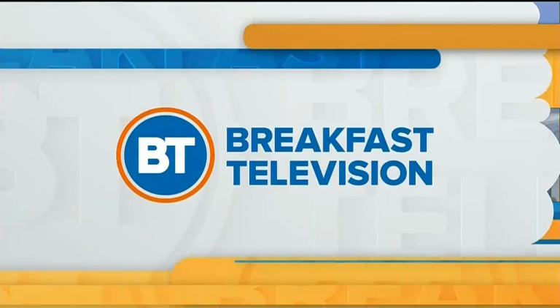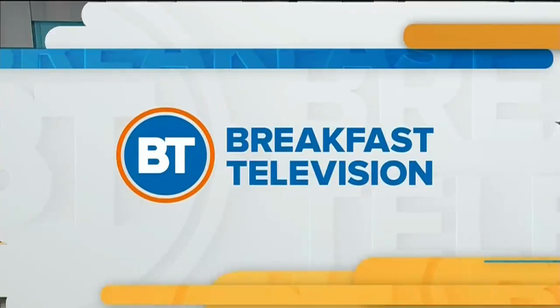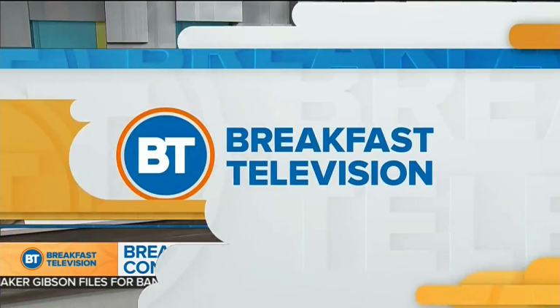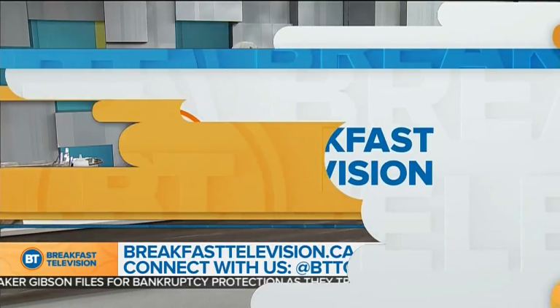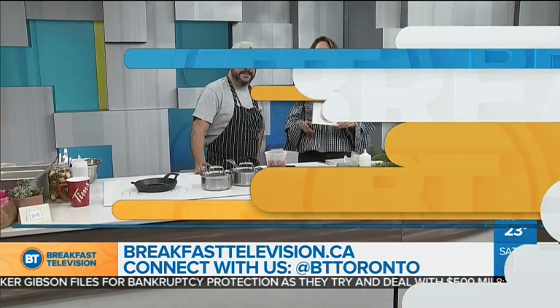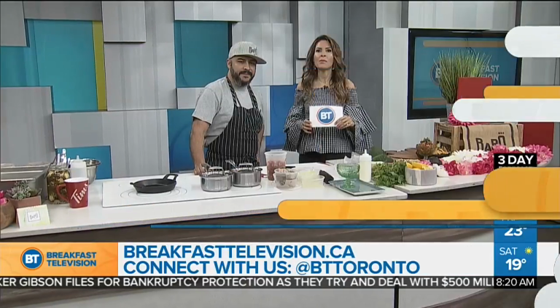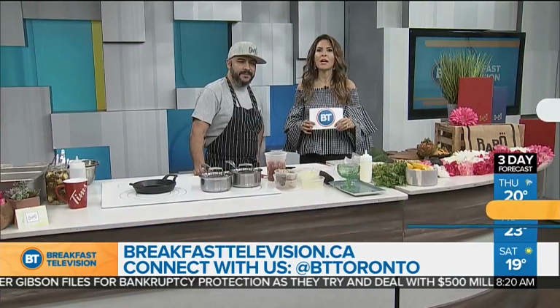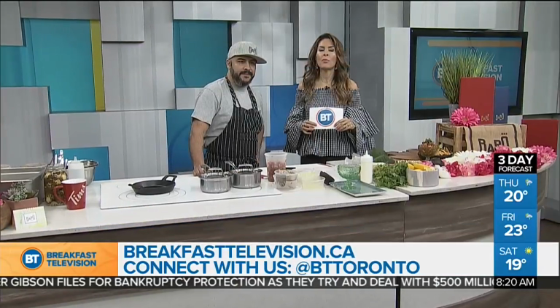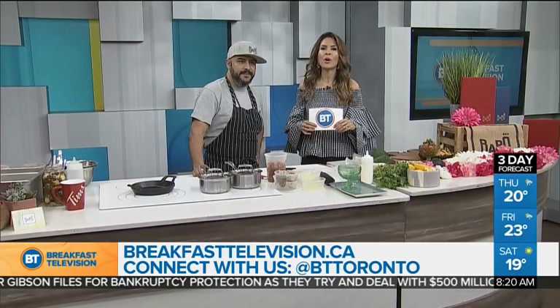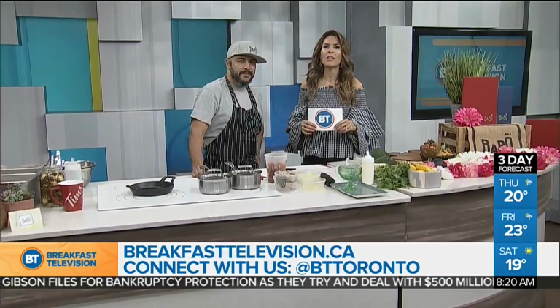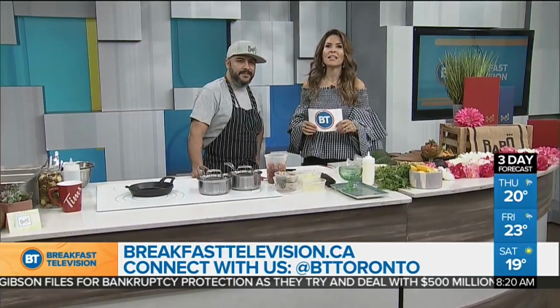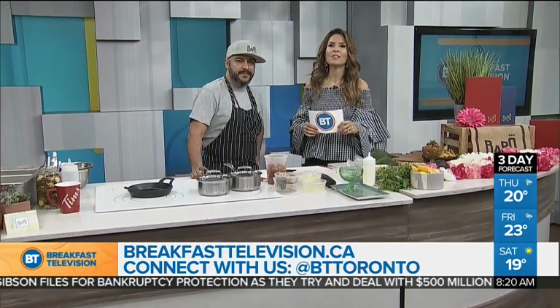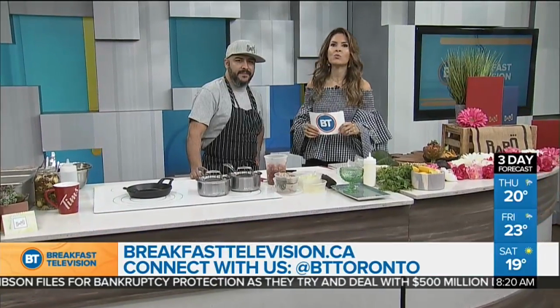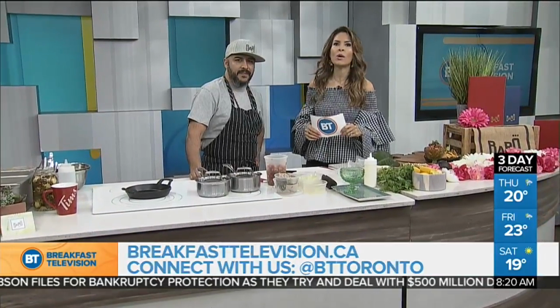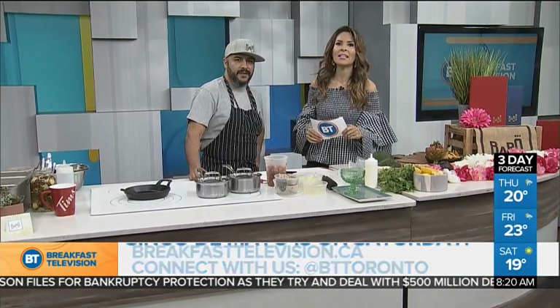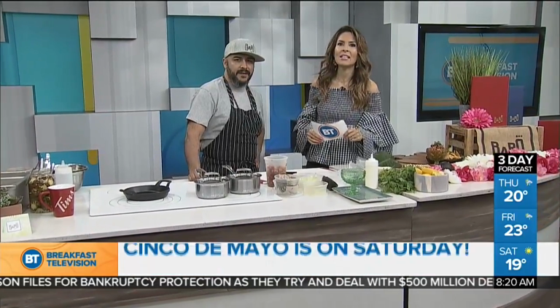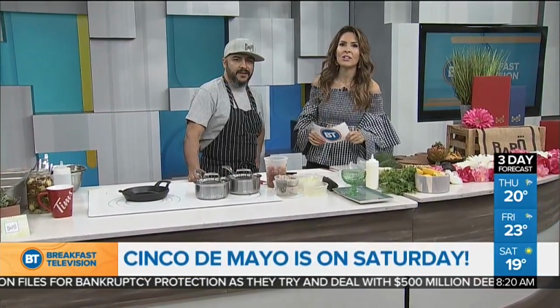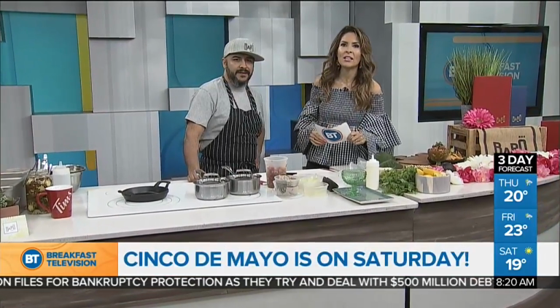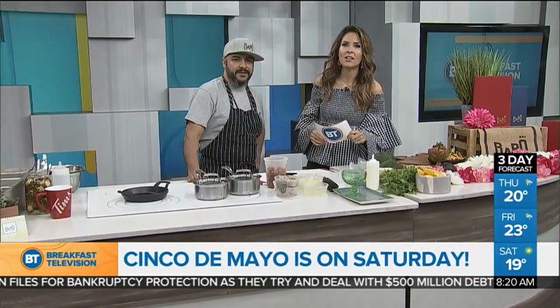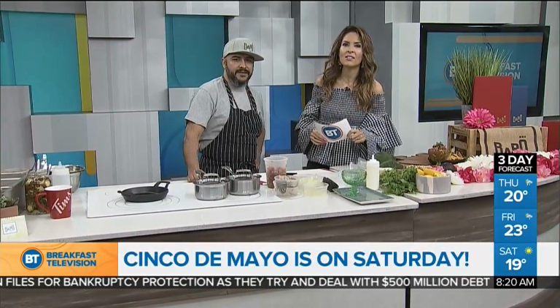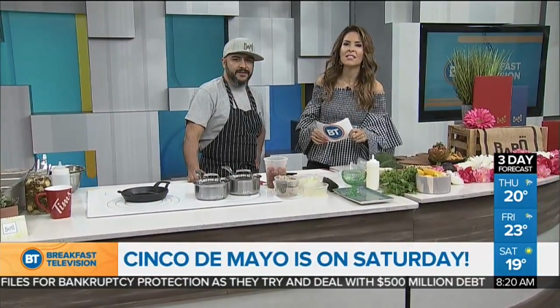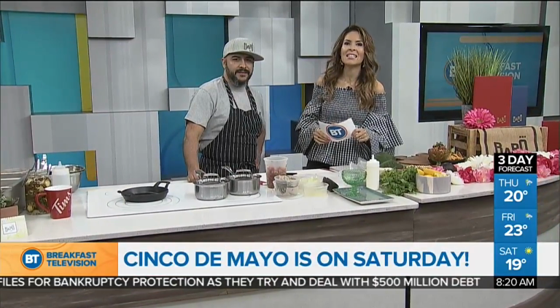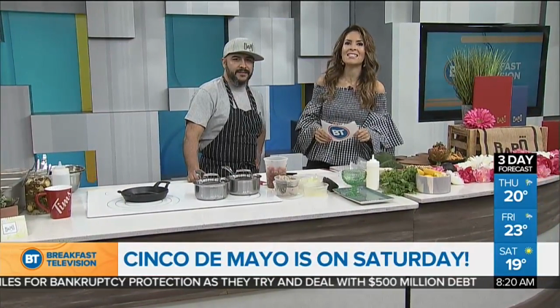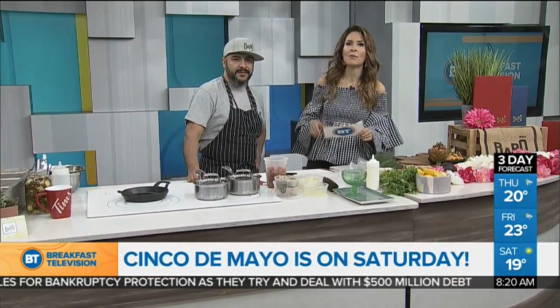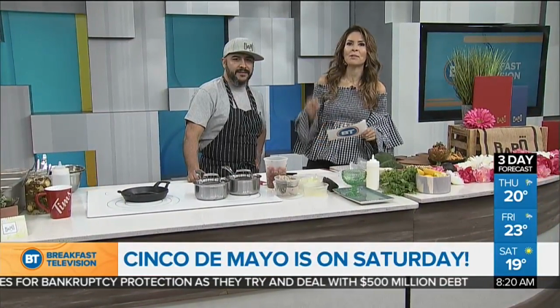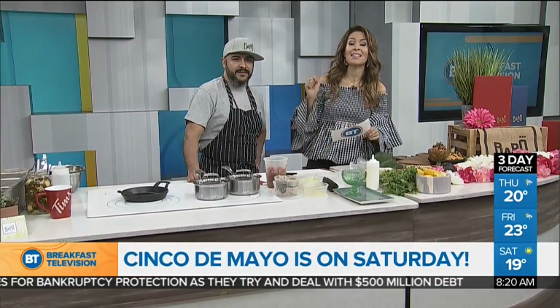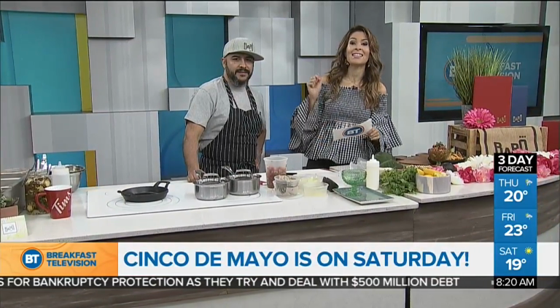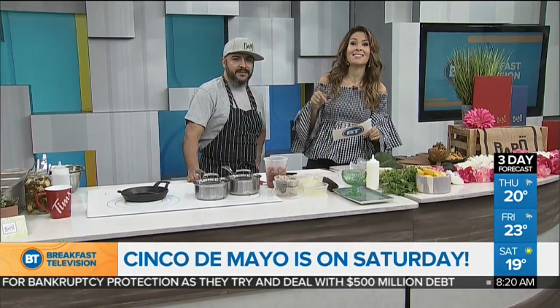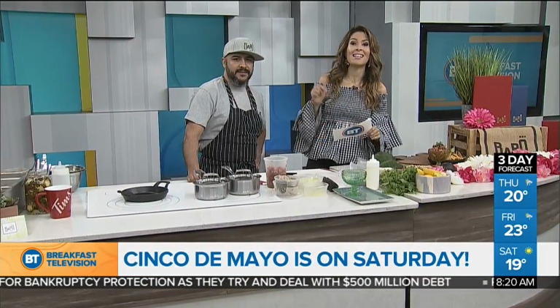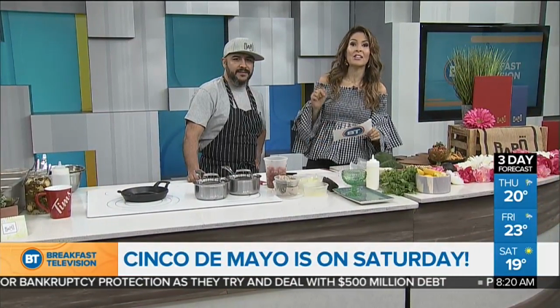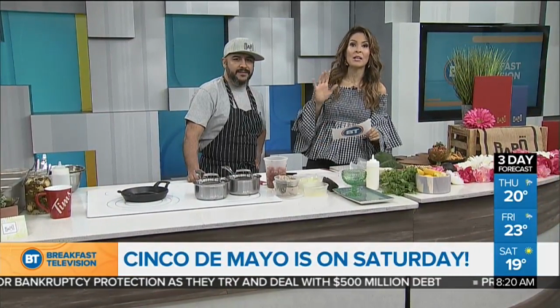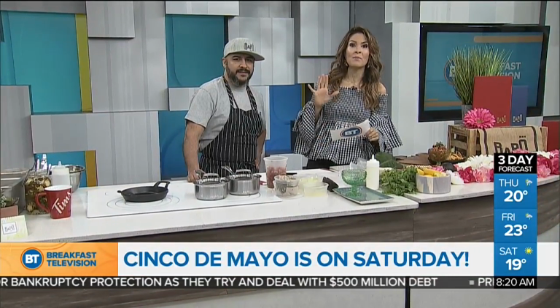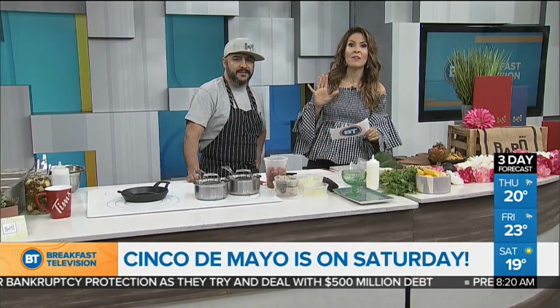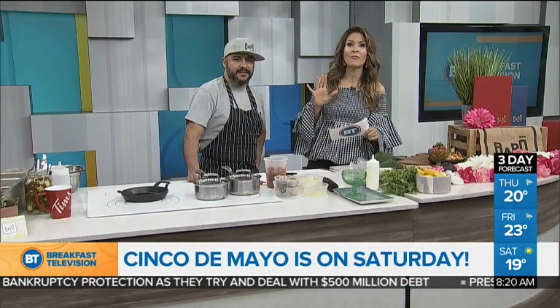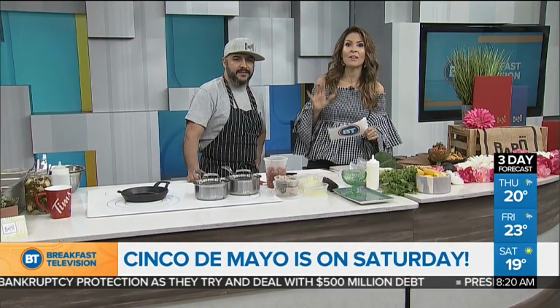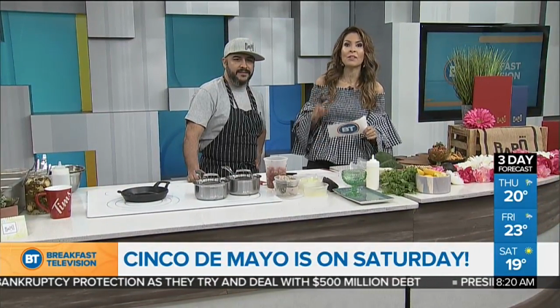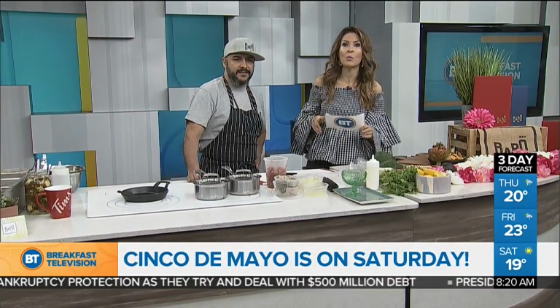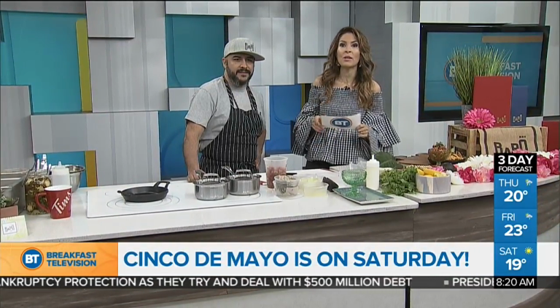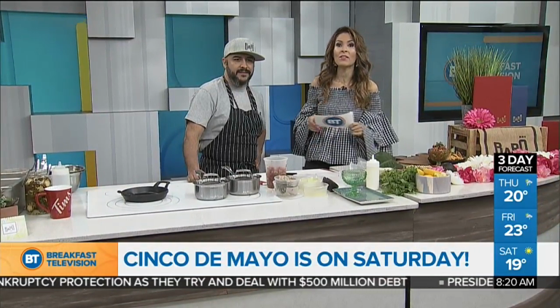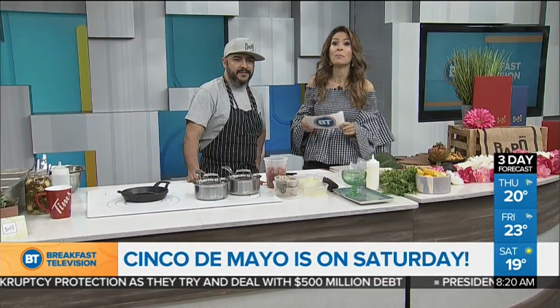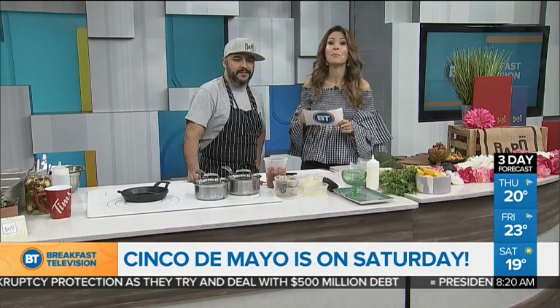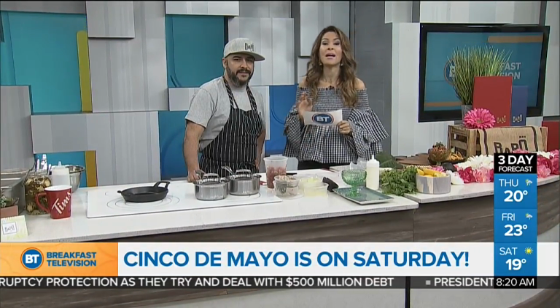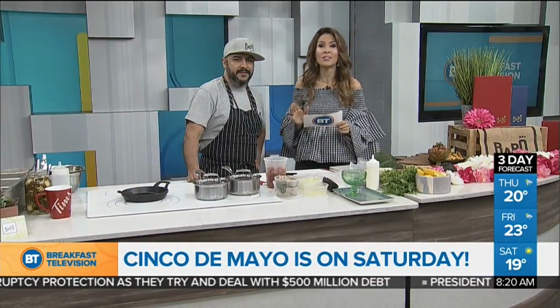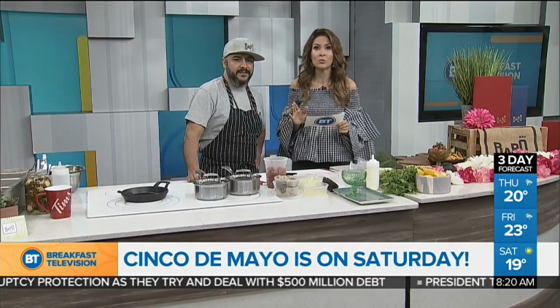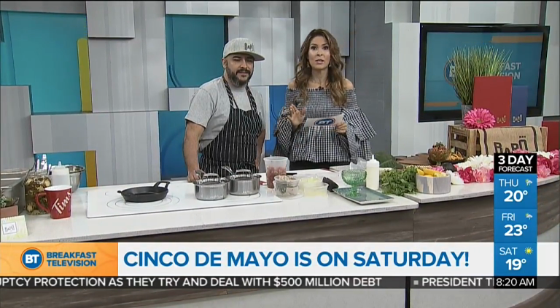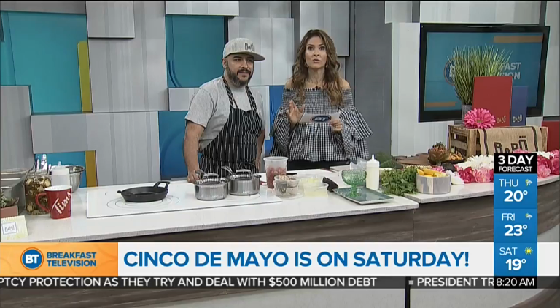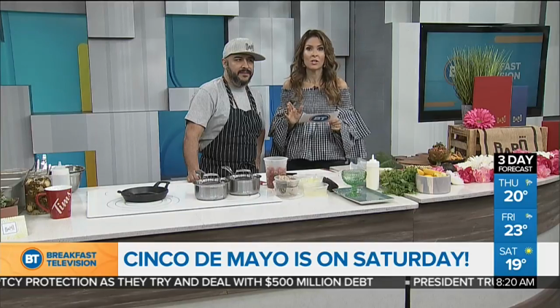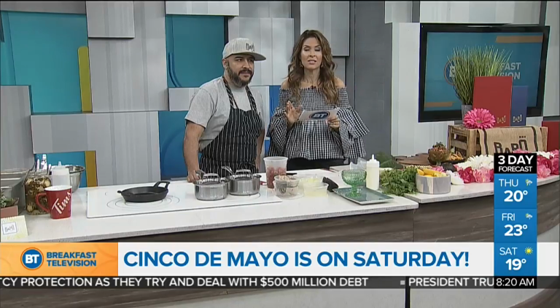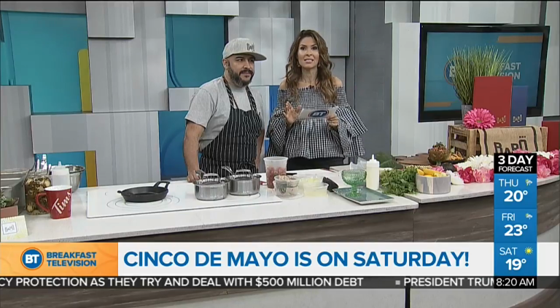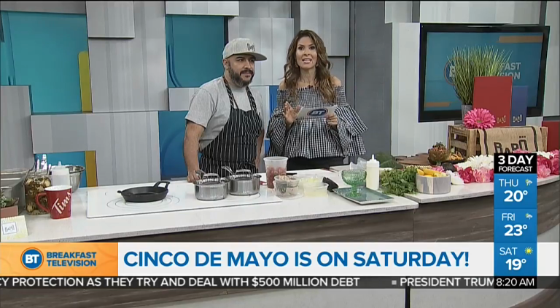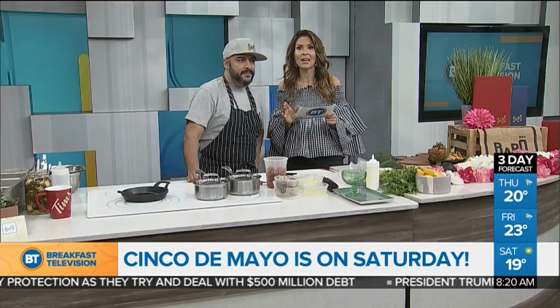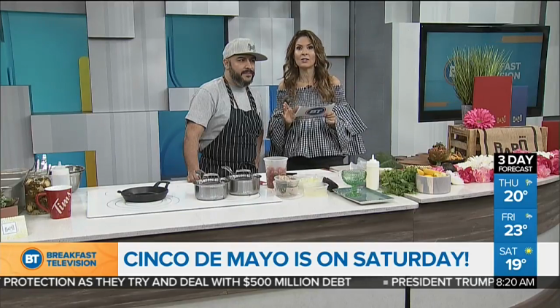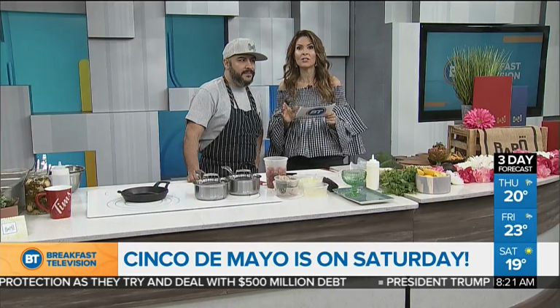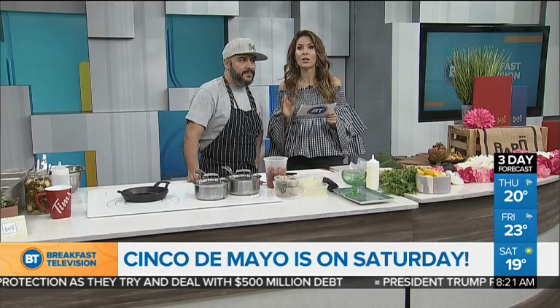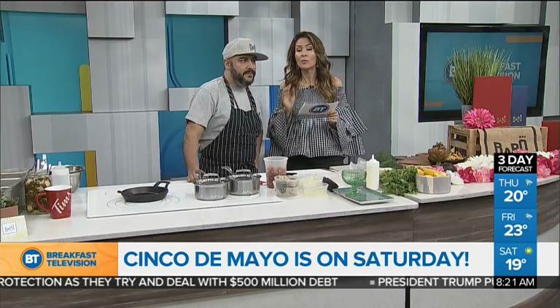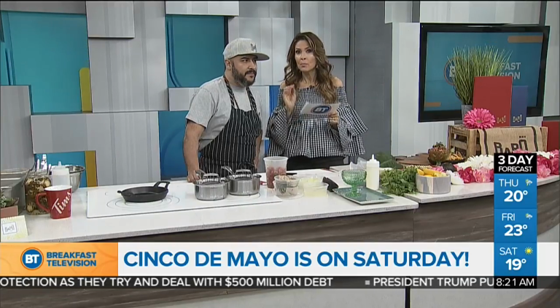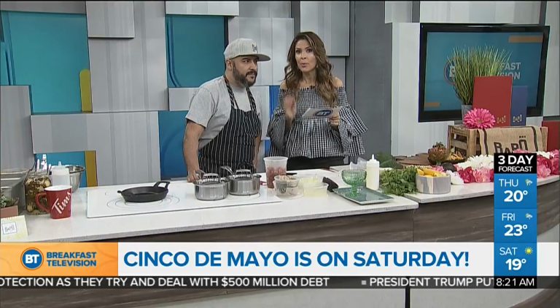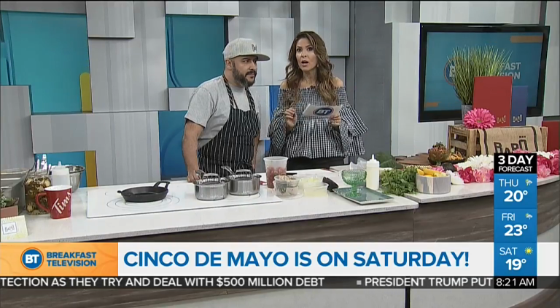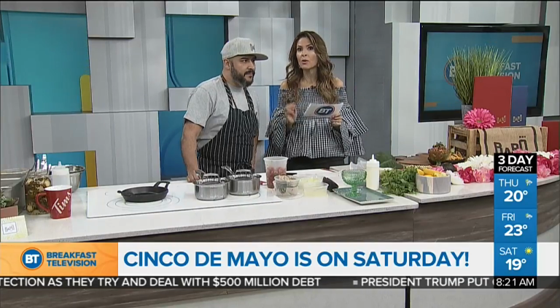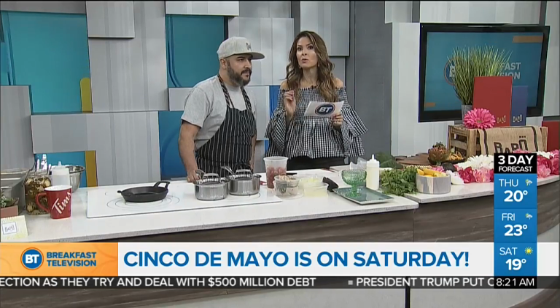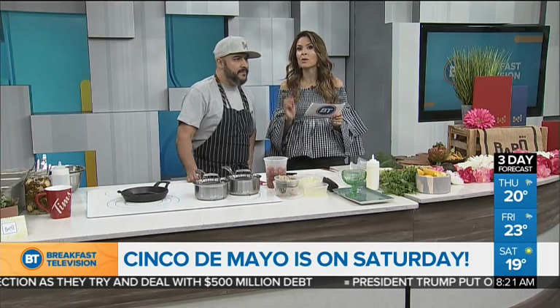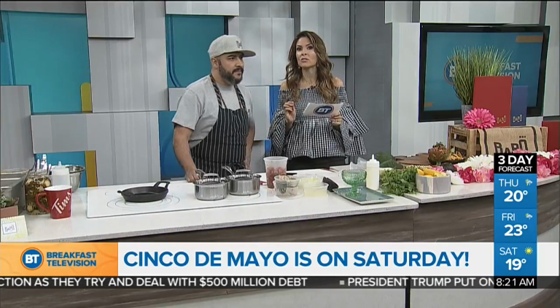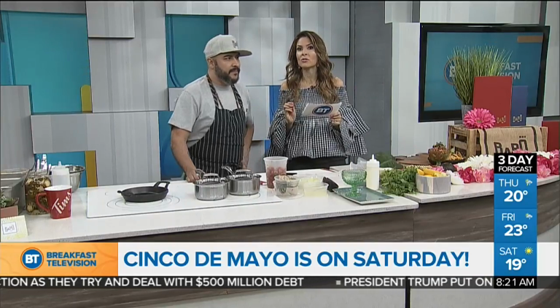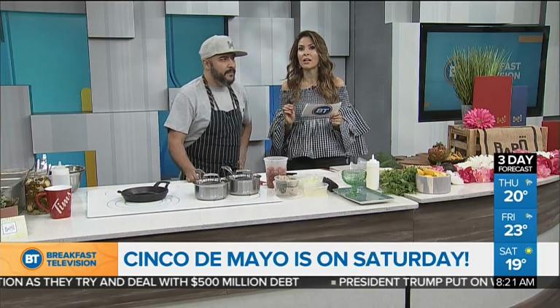The biggest Cinco de Mayo party is right here in our city. It's happening this Saturday, May 5th at one of the best restaurants in town — it's called Barro Restaurant.